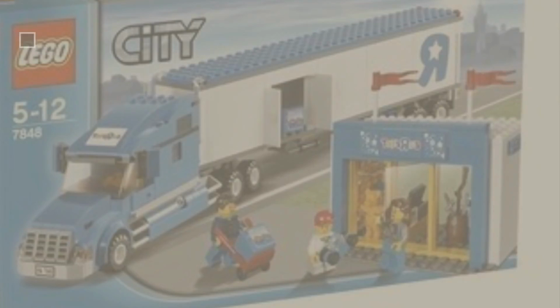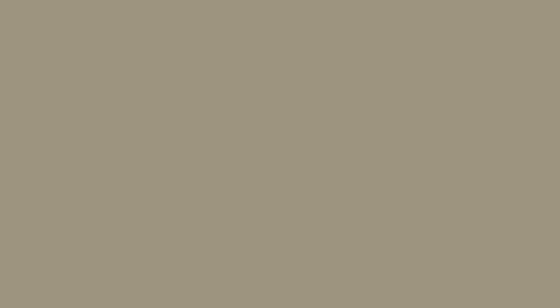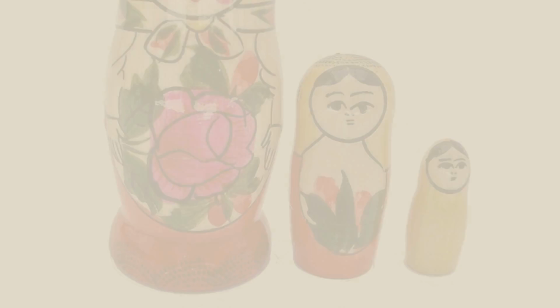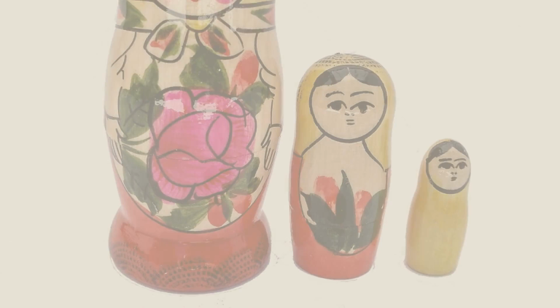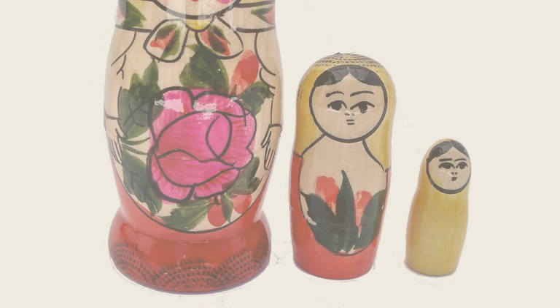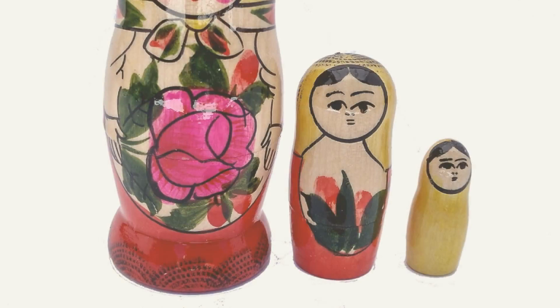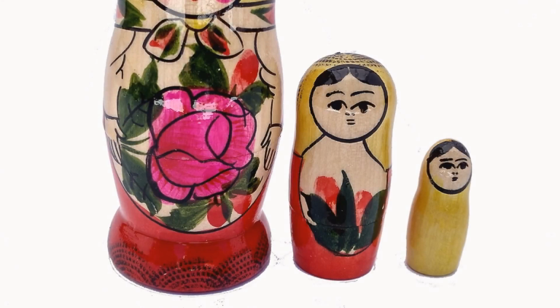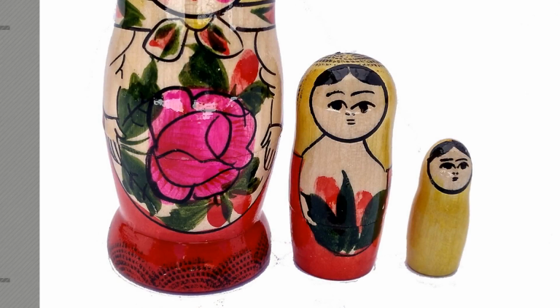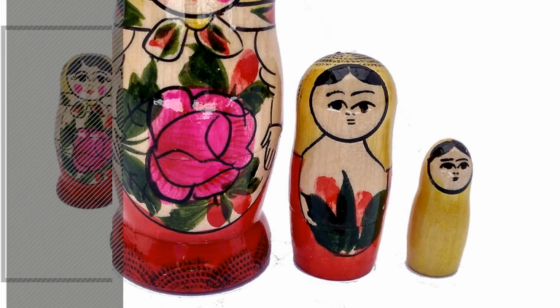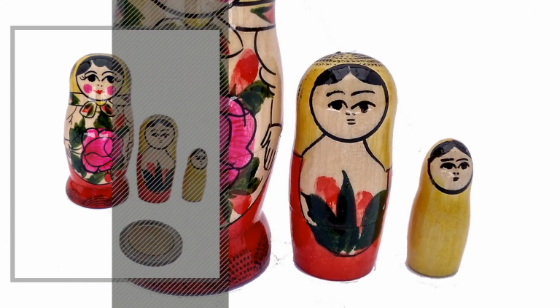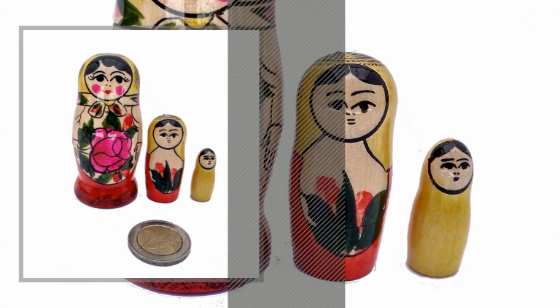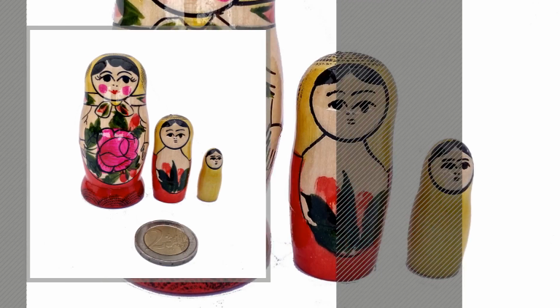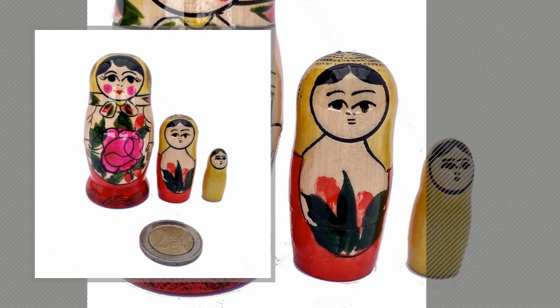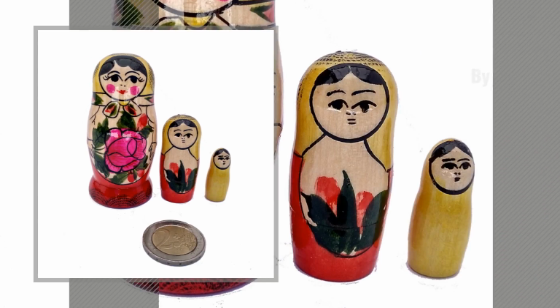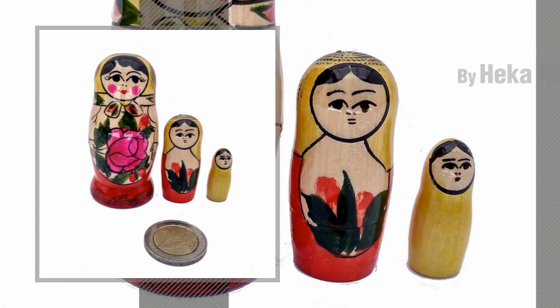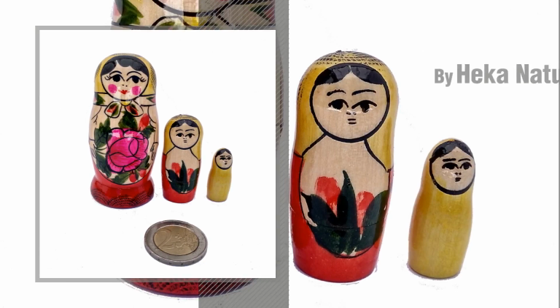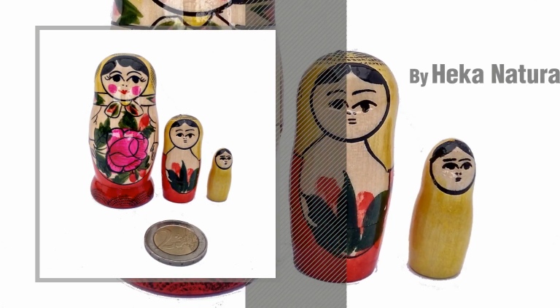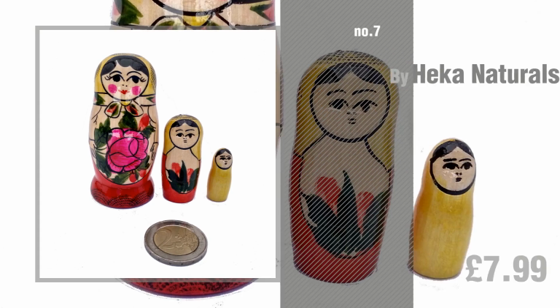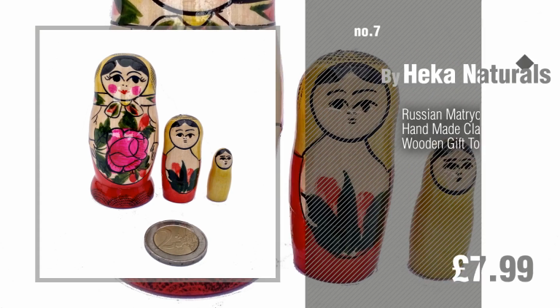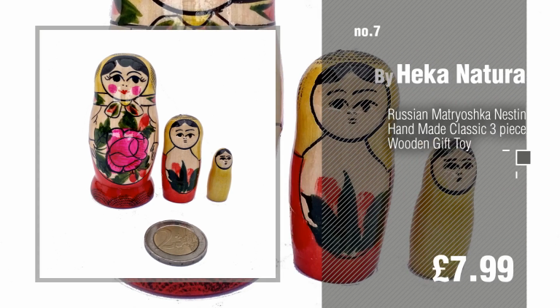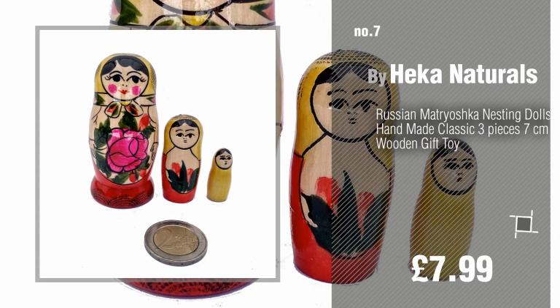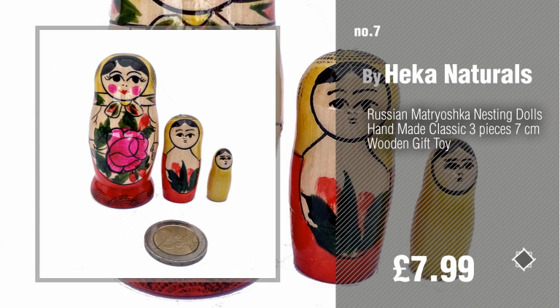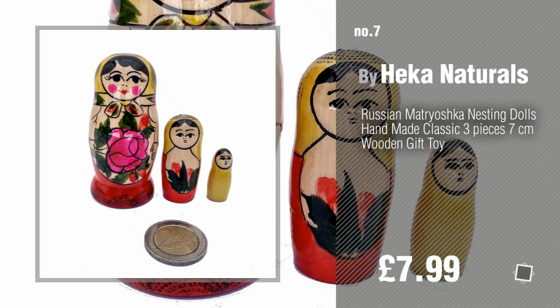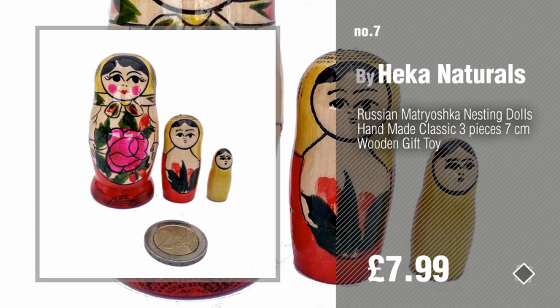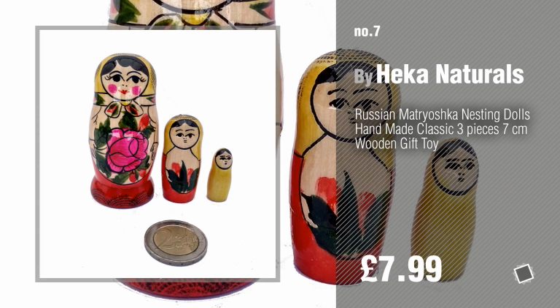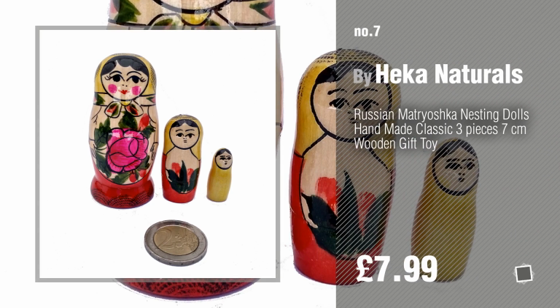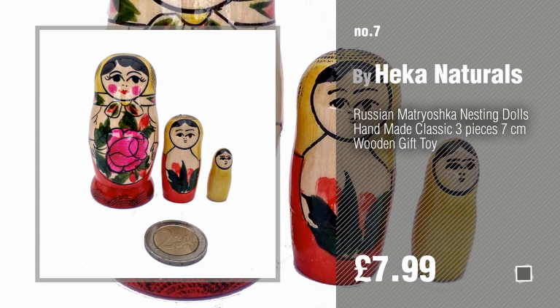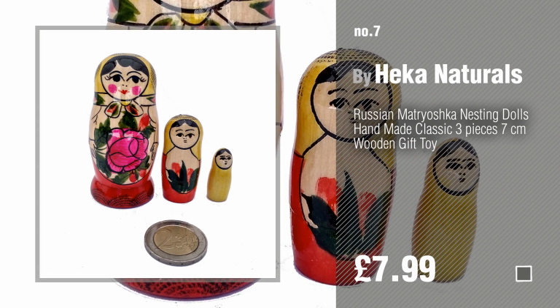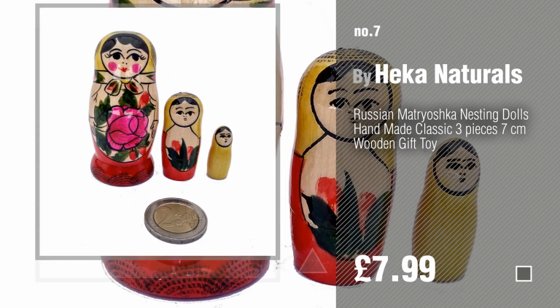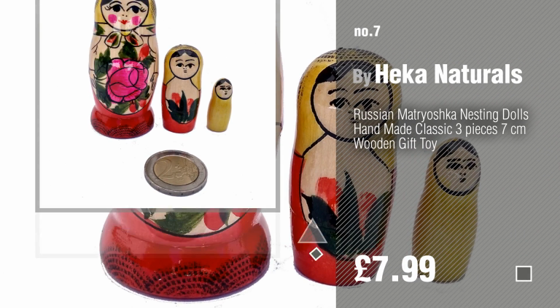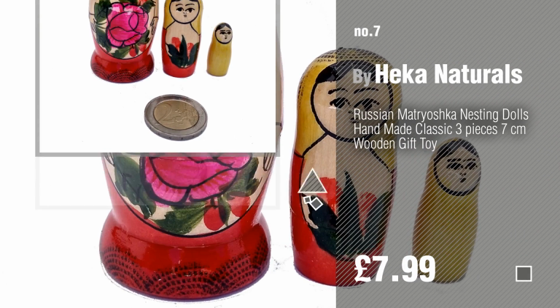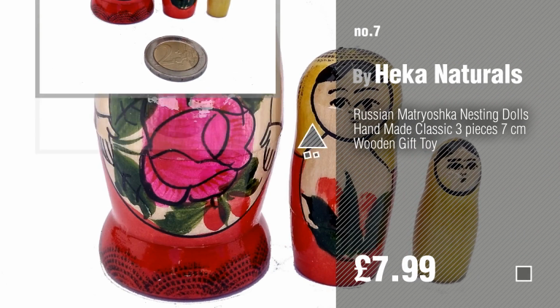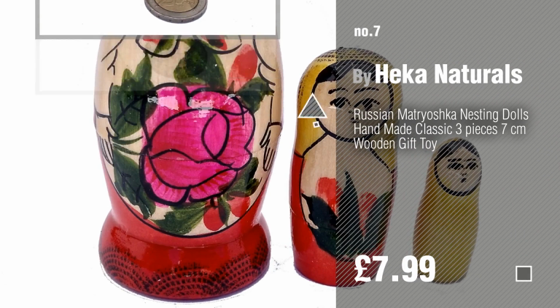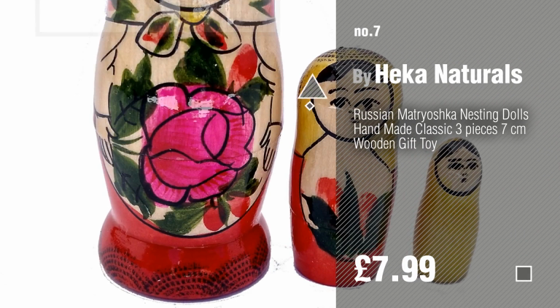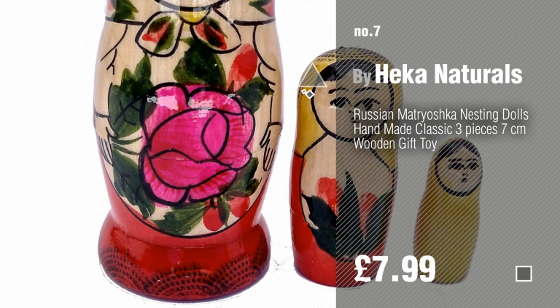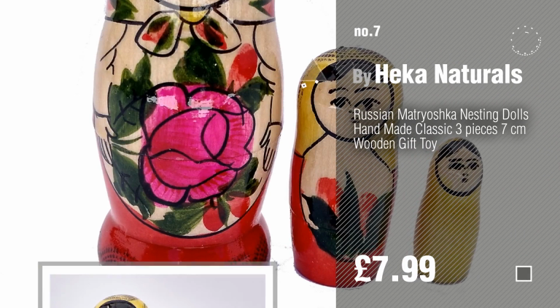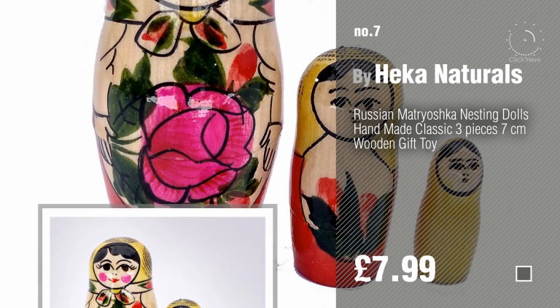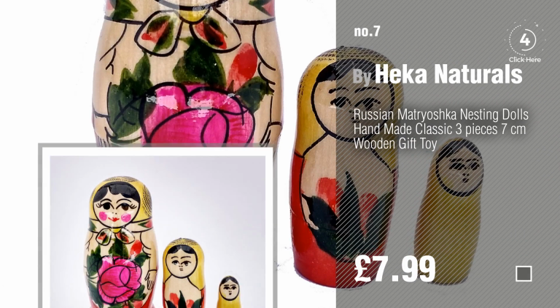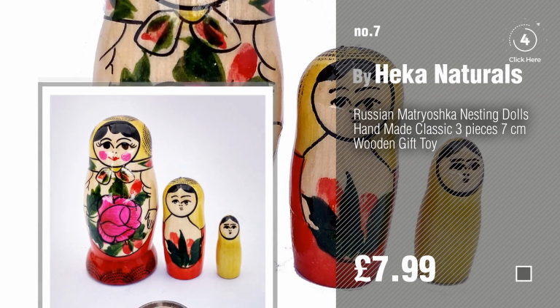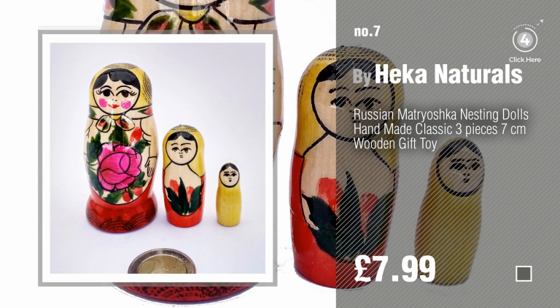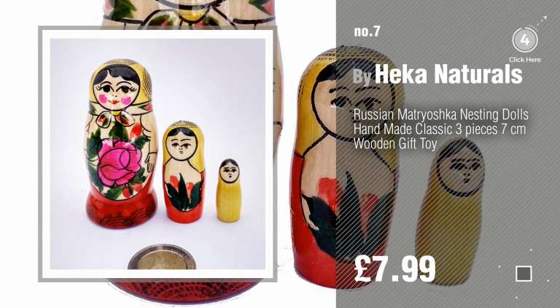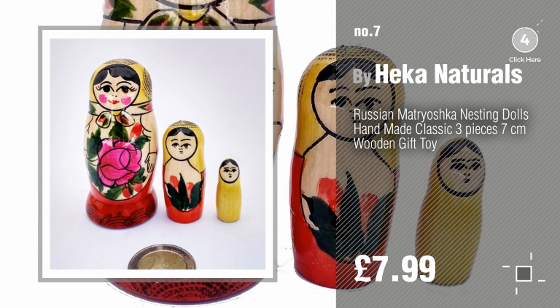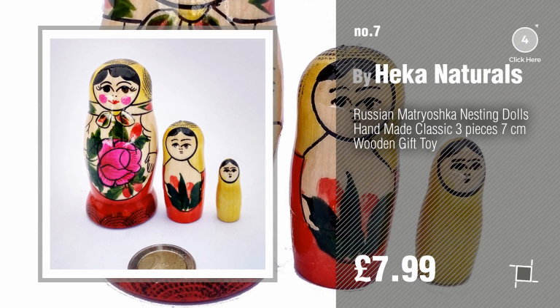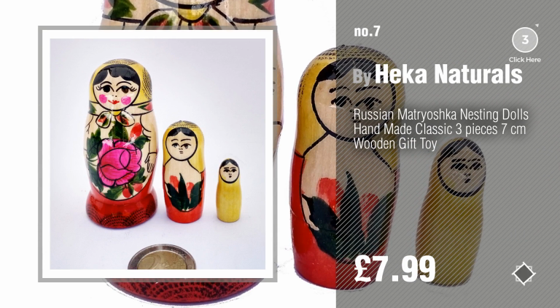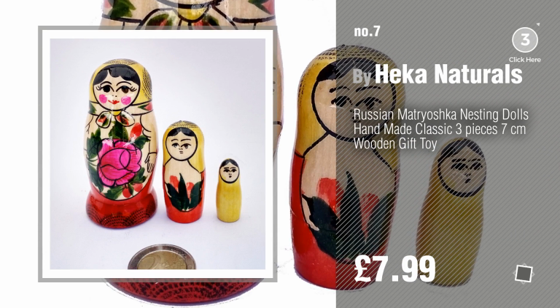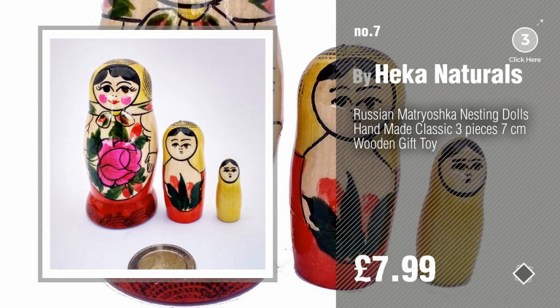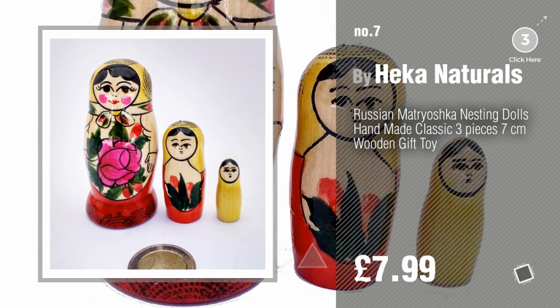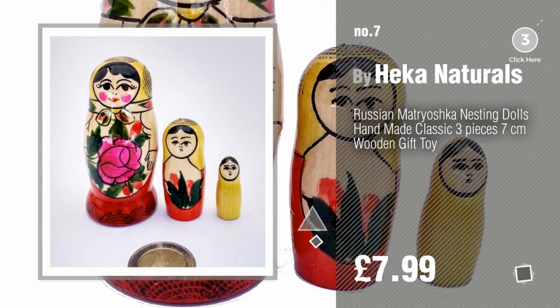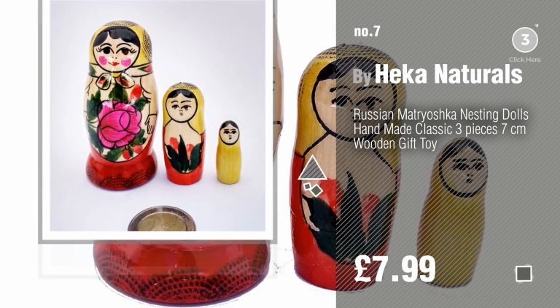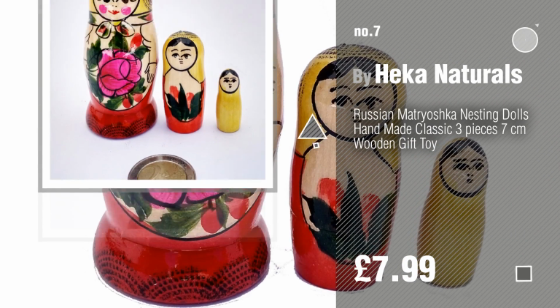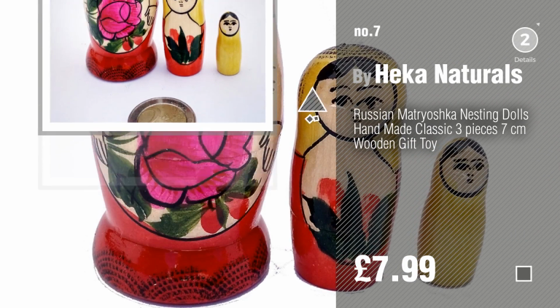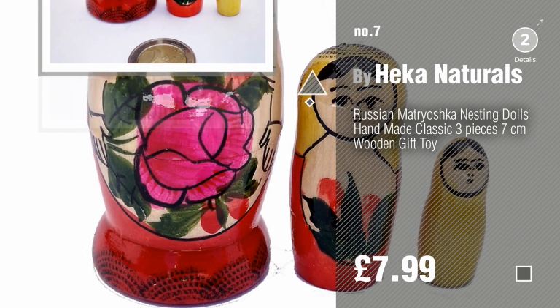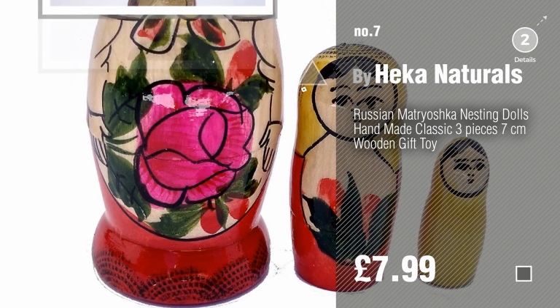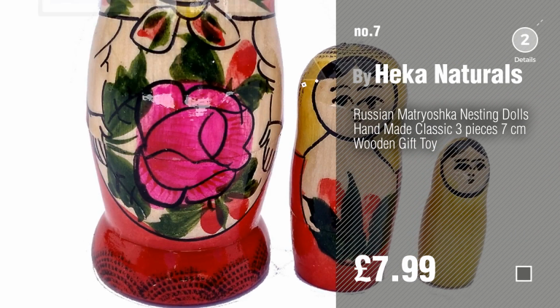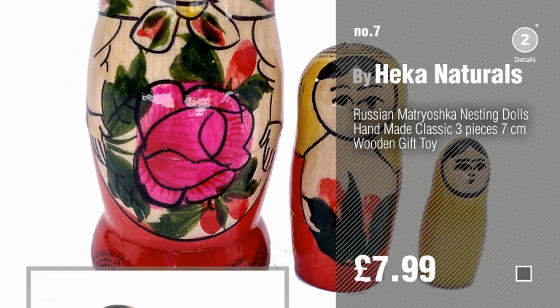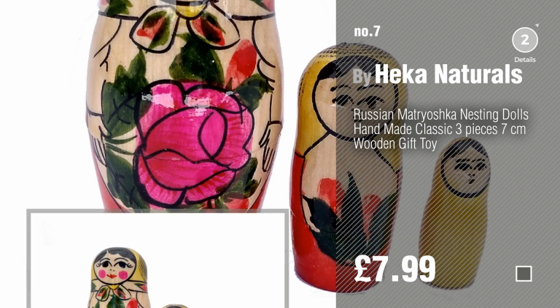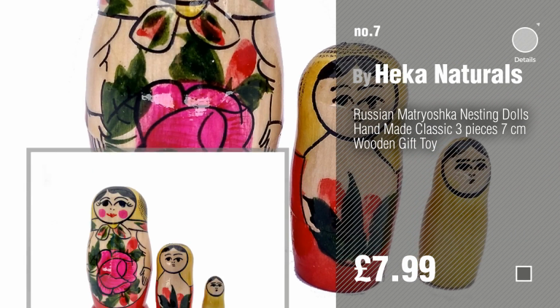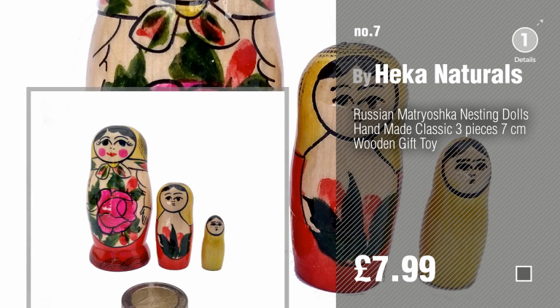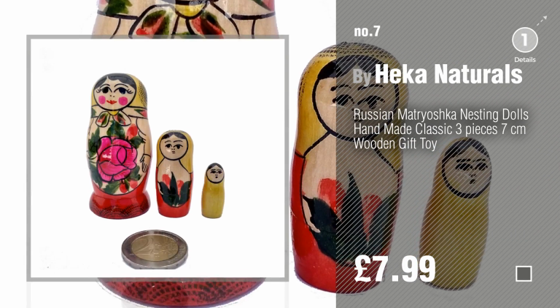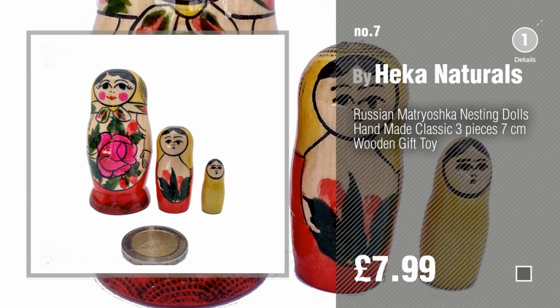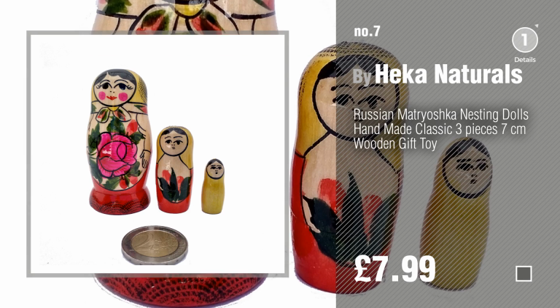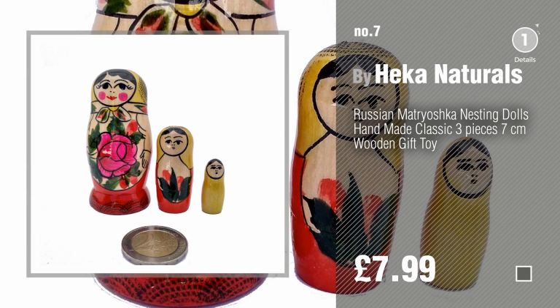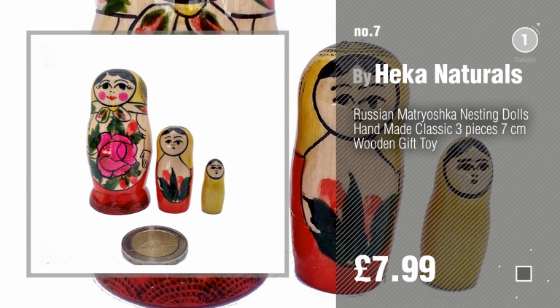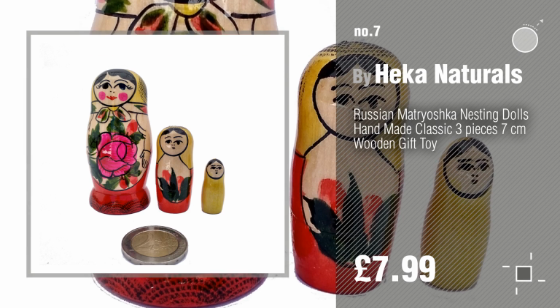Number 7, by Hacker Naturals. Click the info circle to find more amazing products and gift ideas.